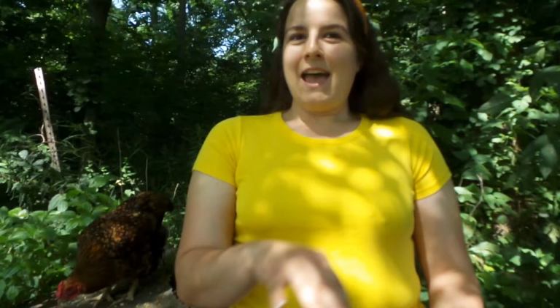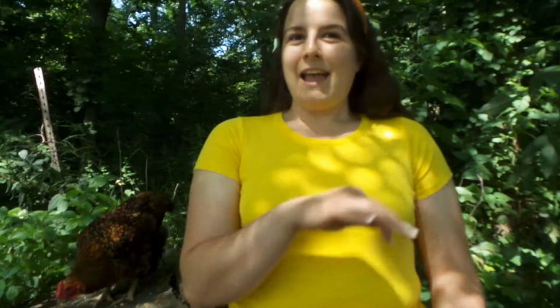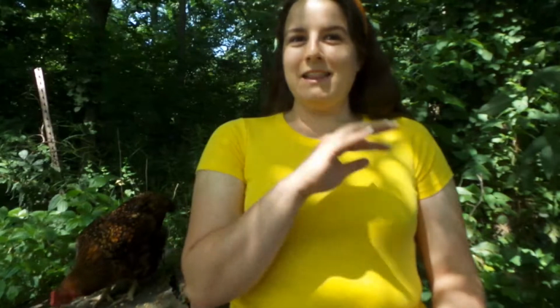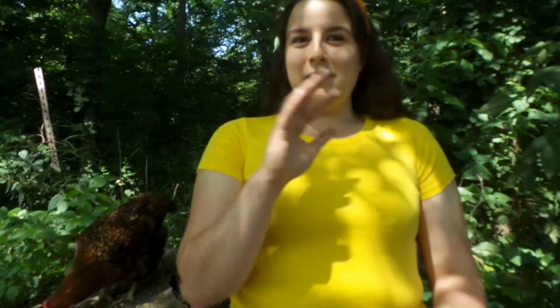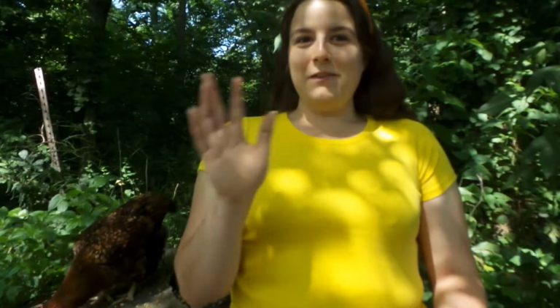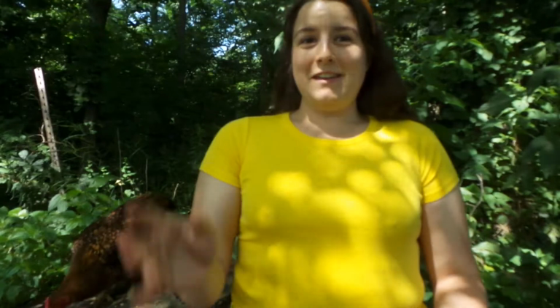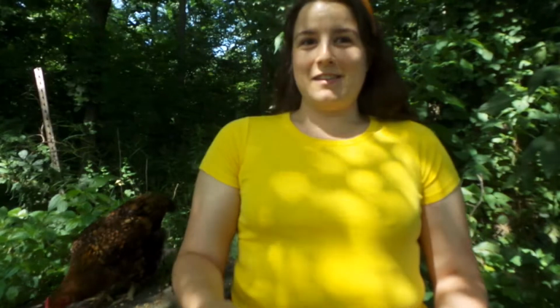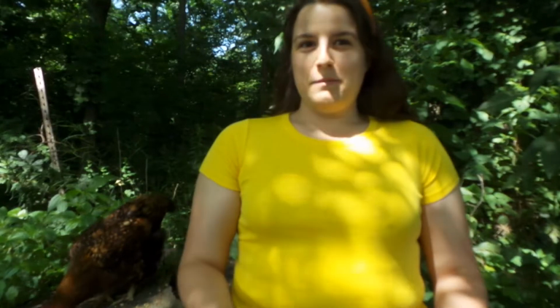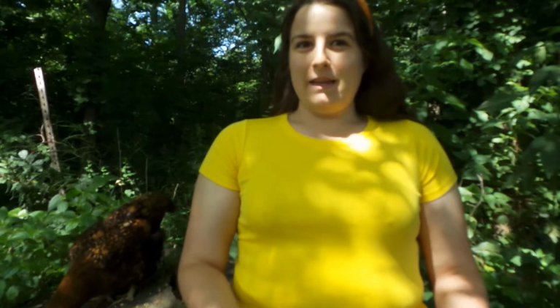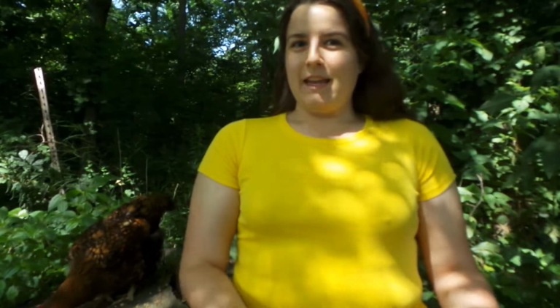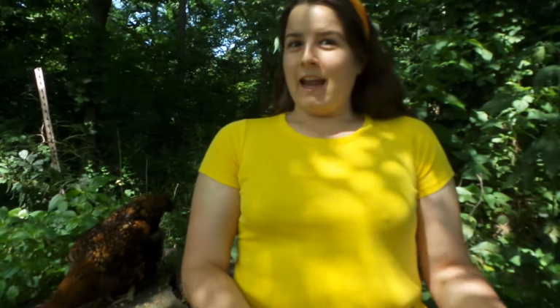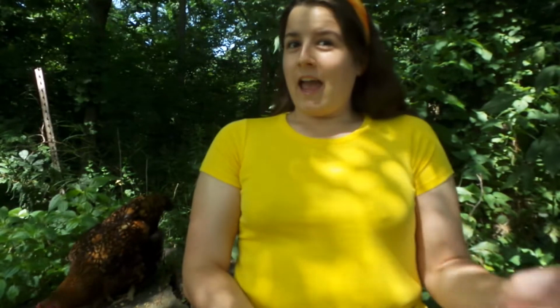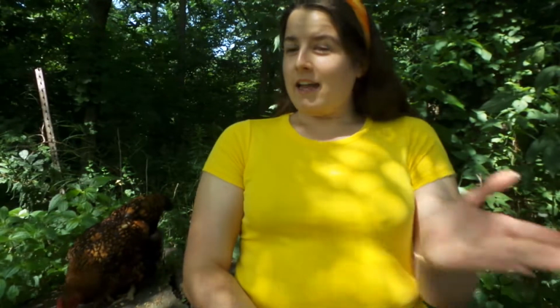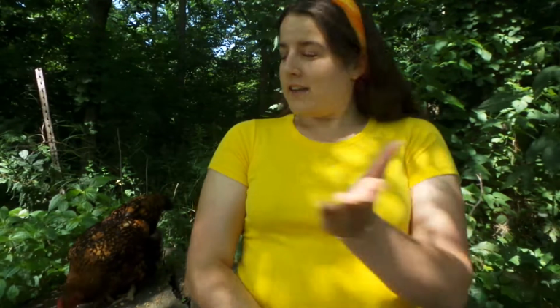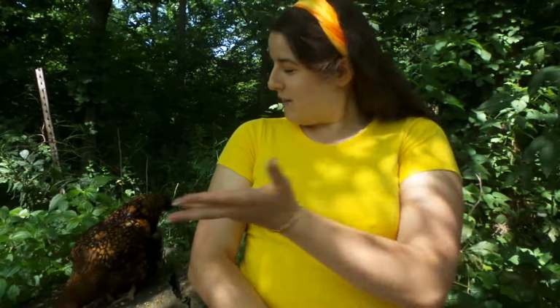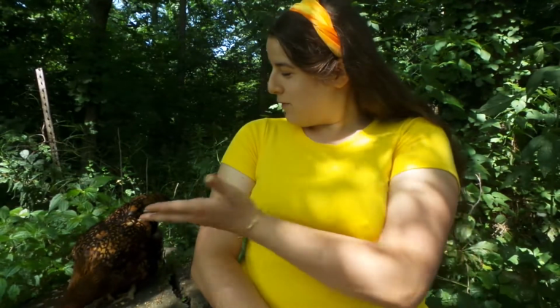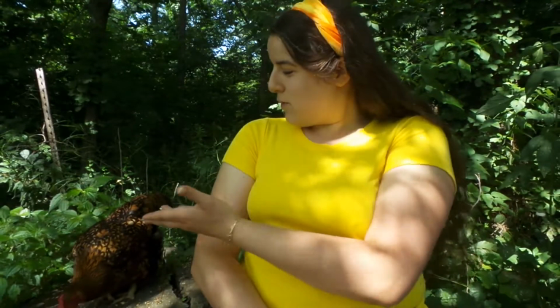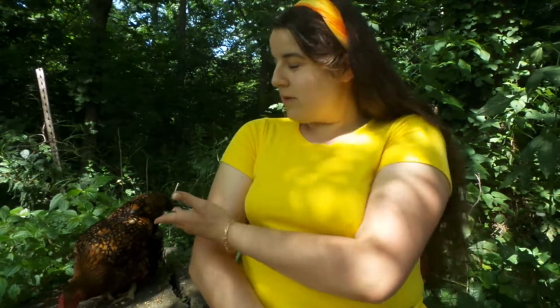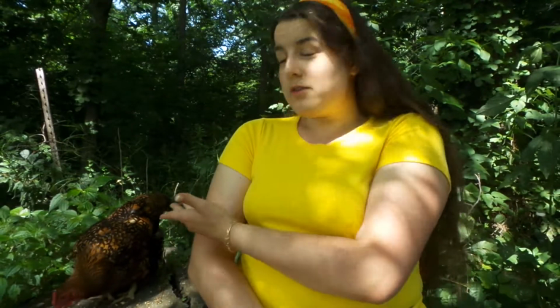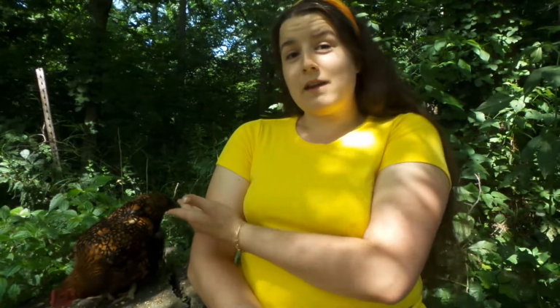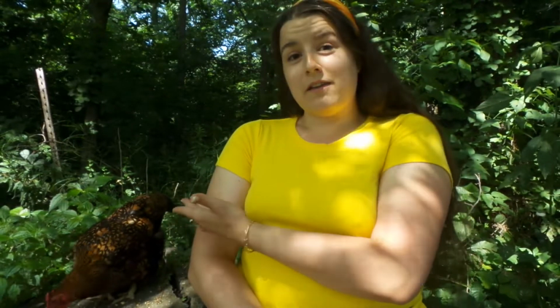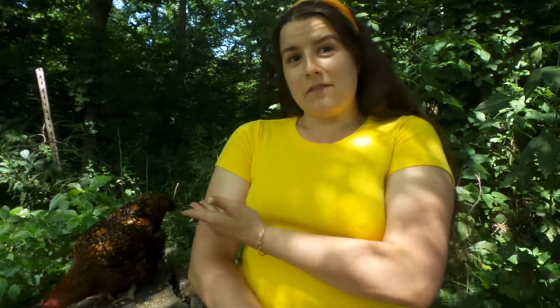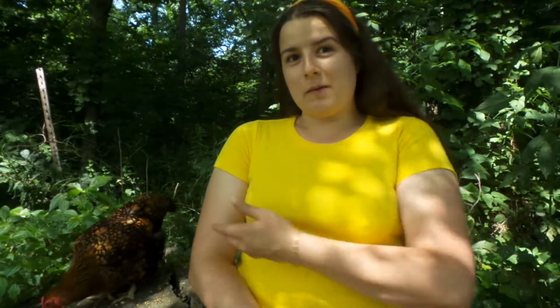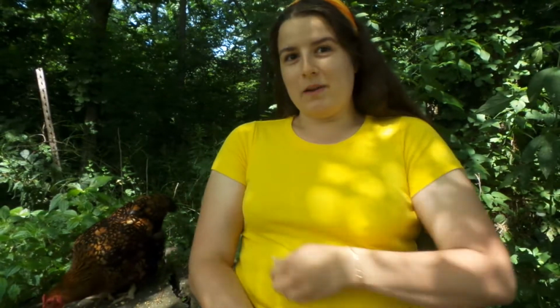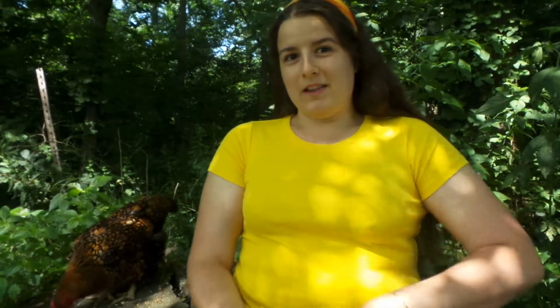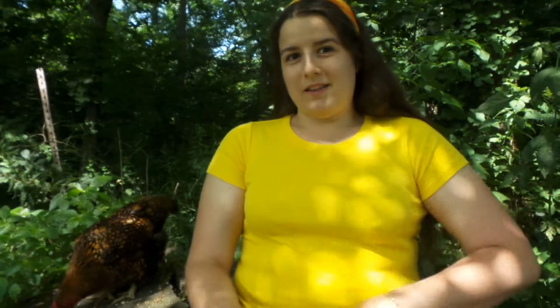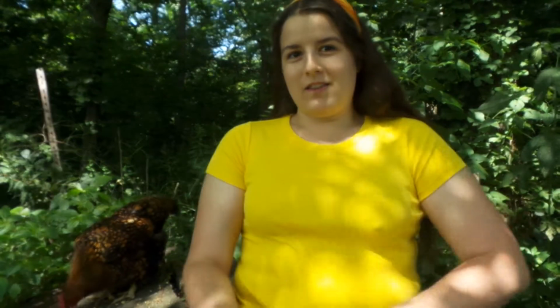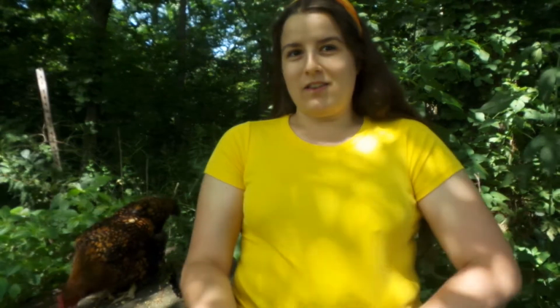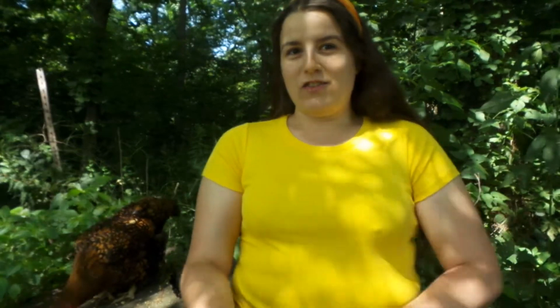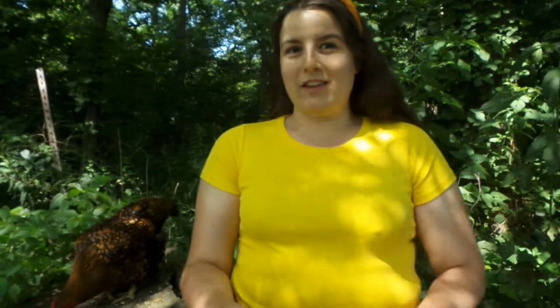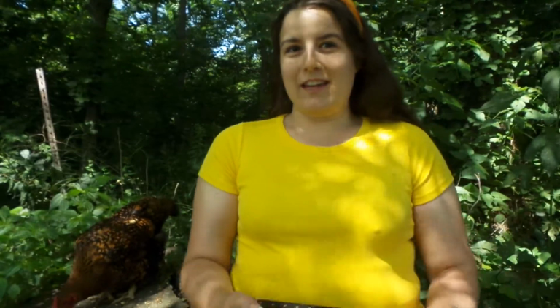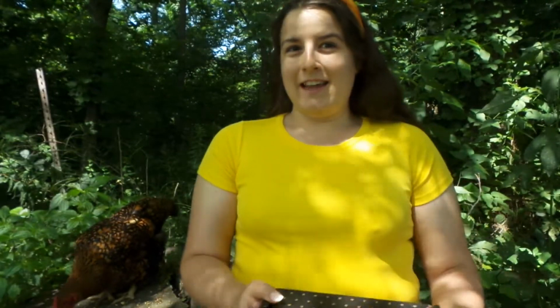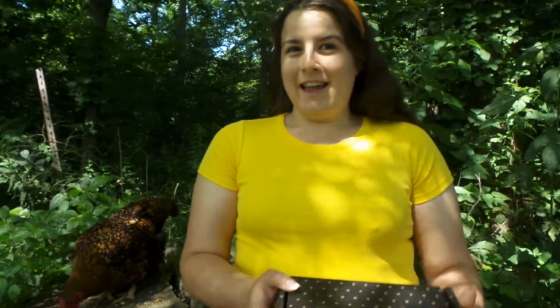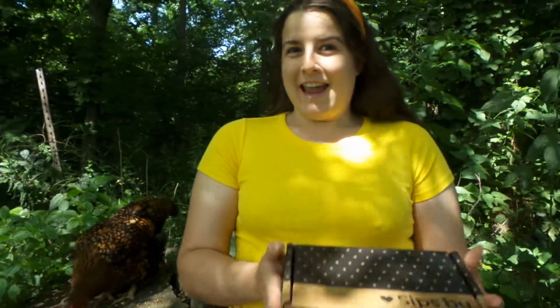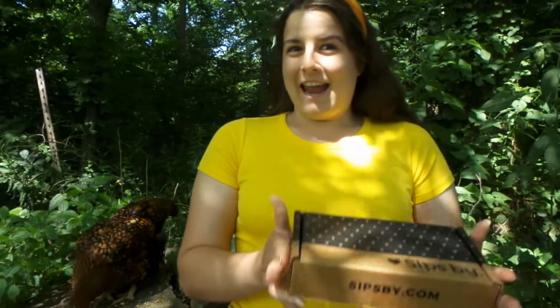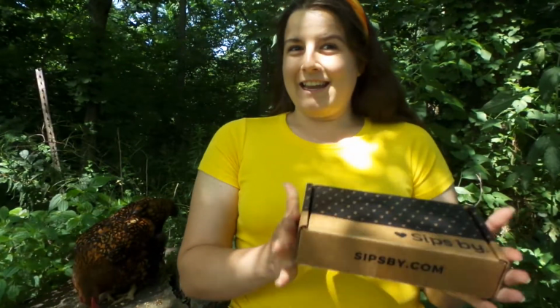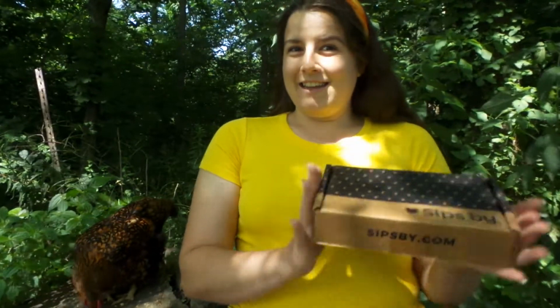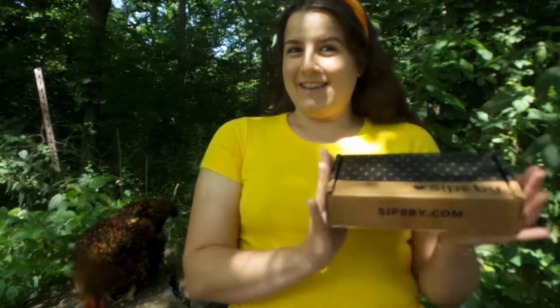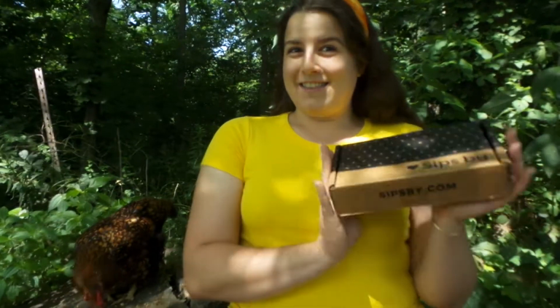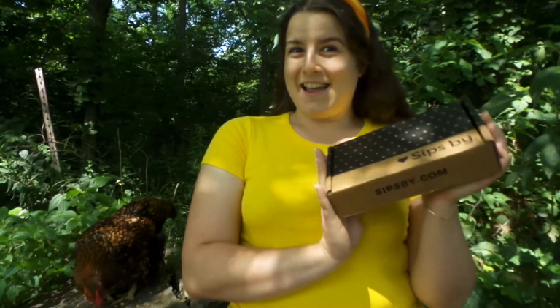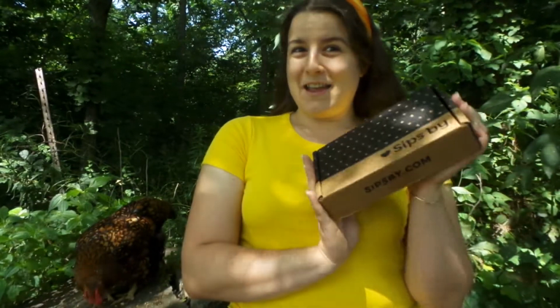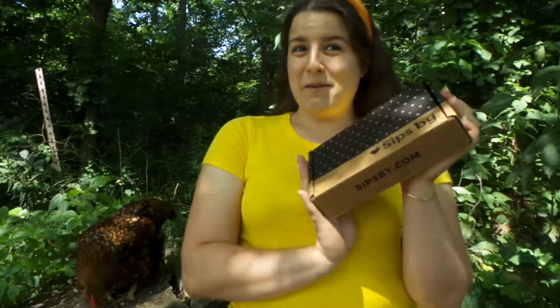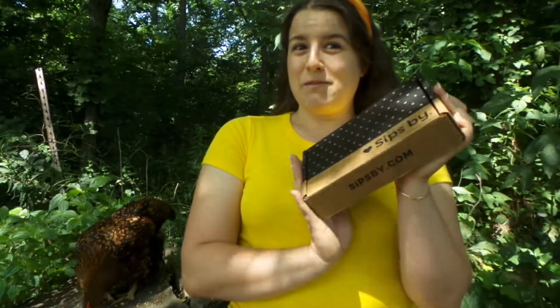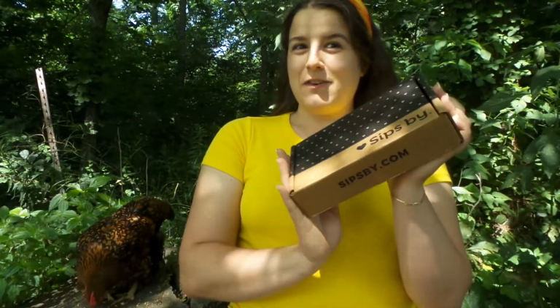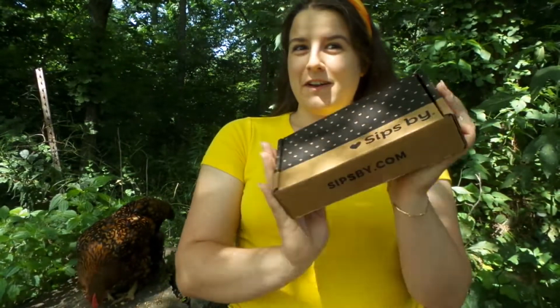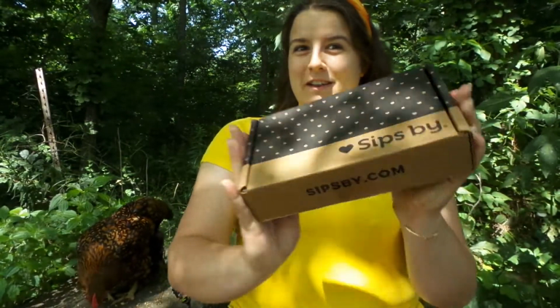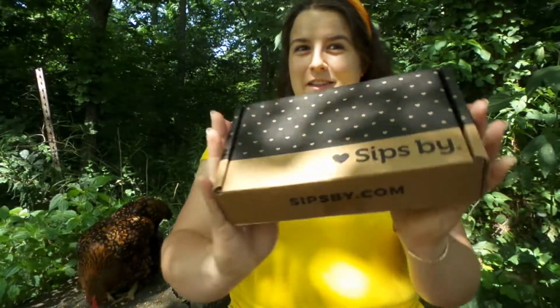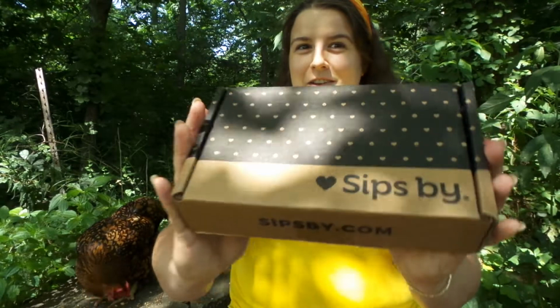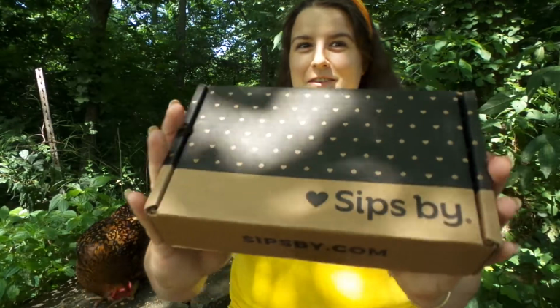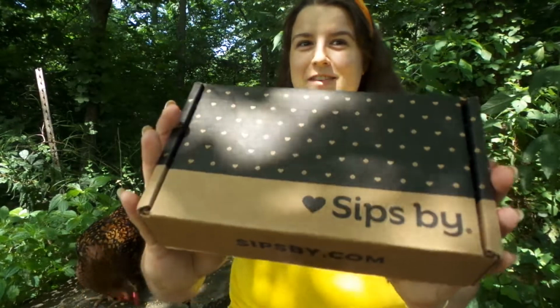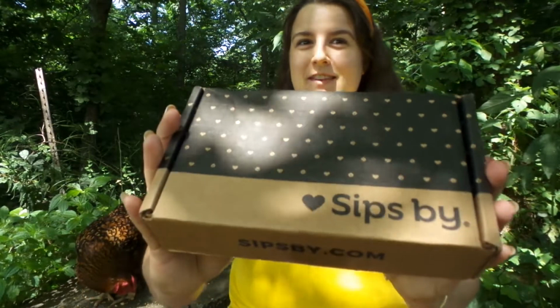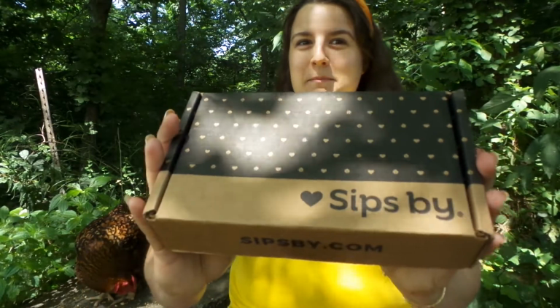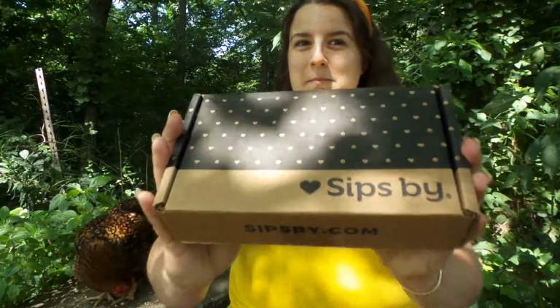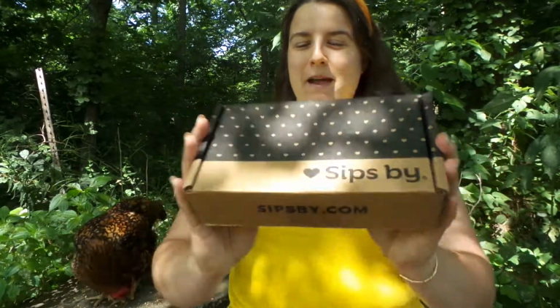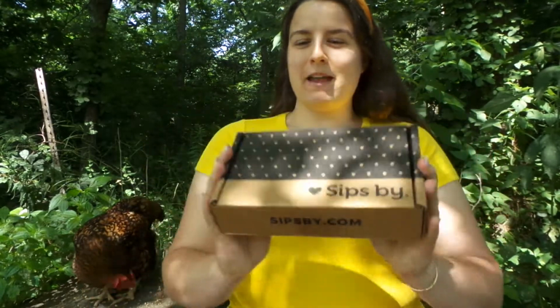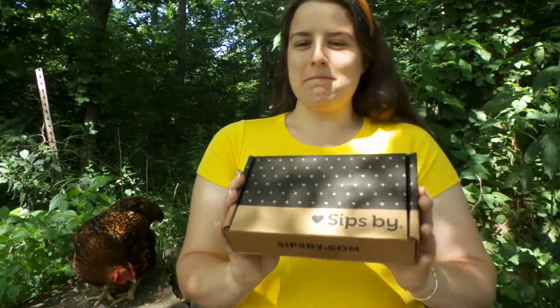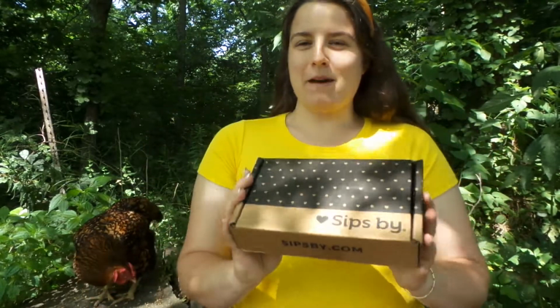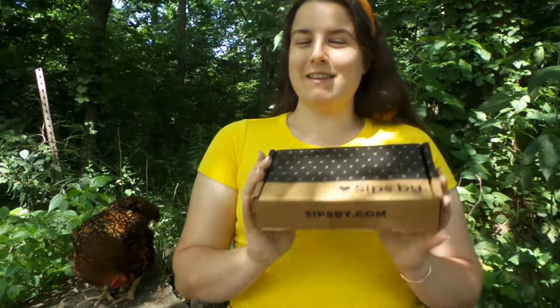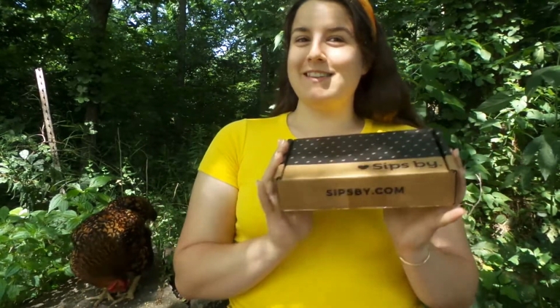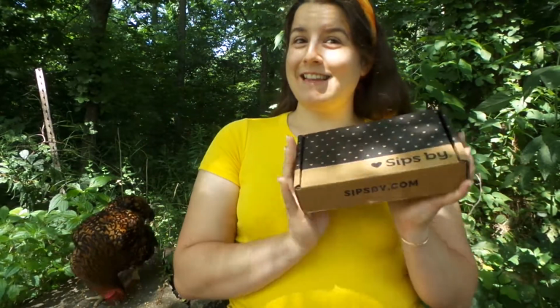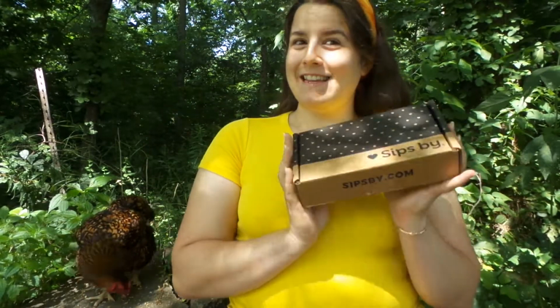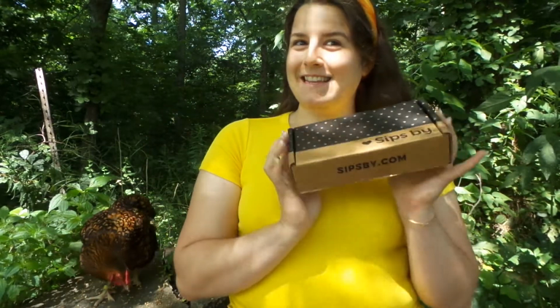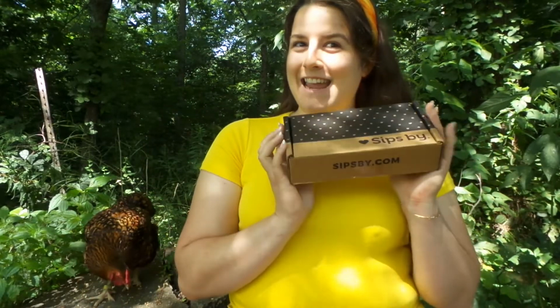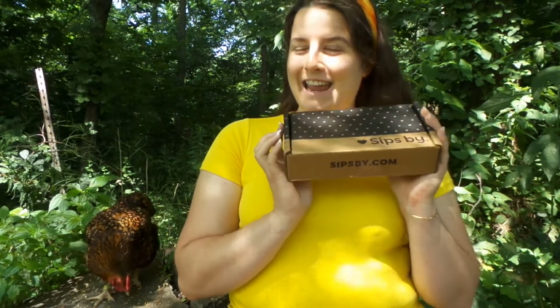Hello, it's me, and of course my fabulous Chicky, and it is time for another Sips by unboxing. Yay!